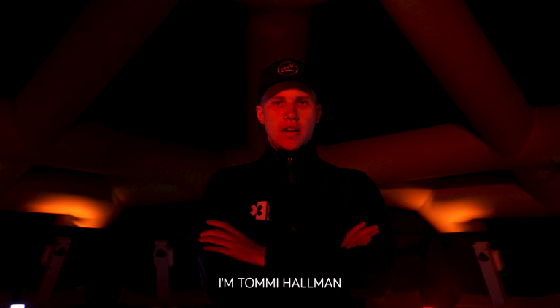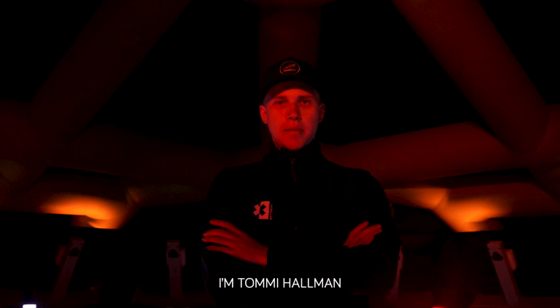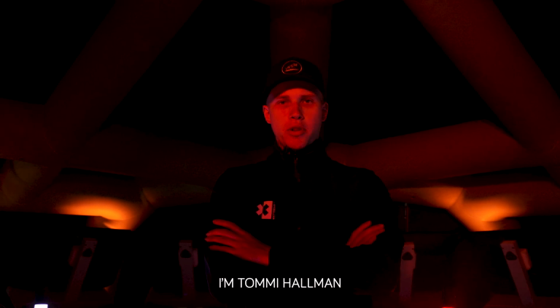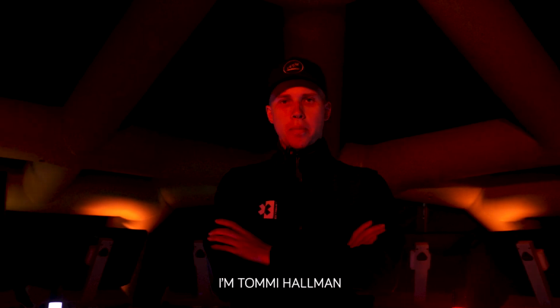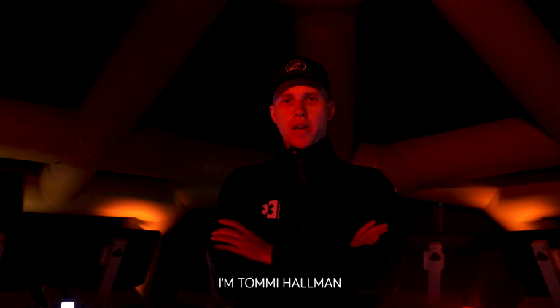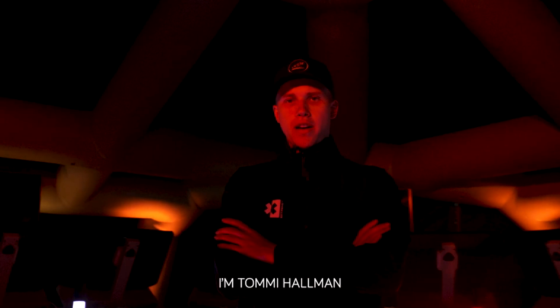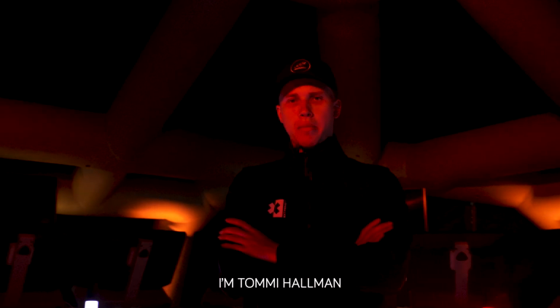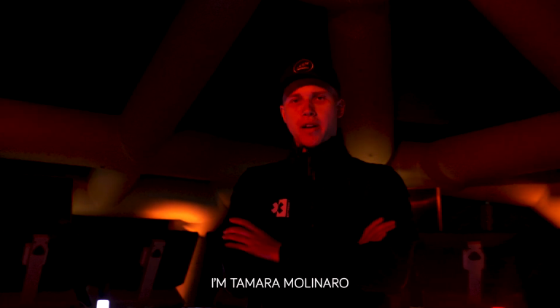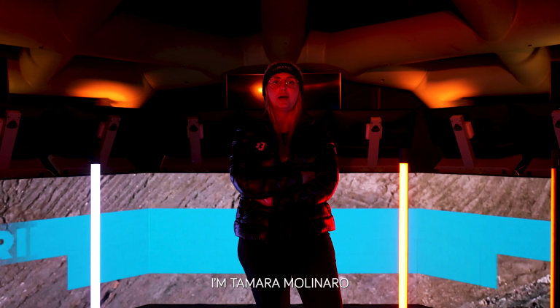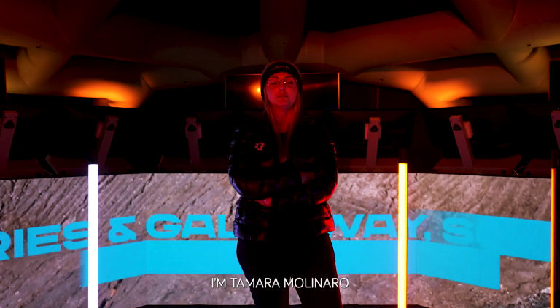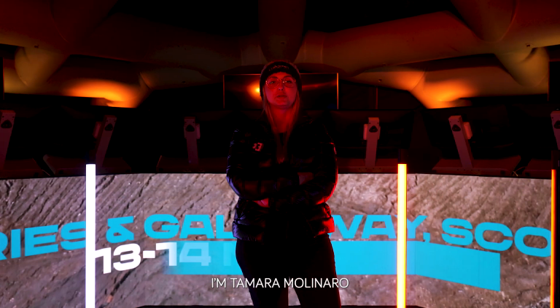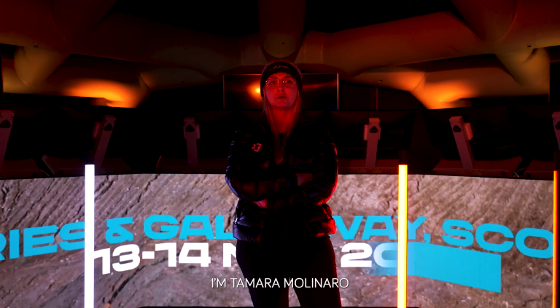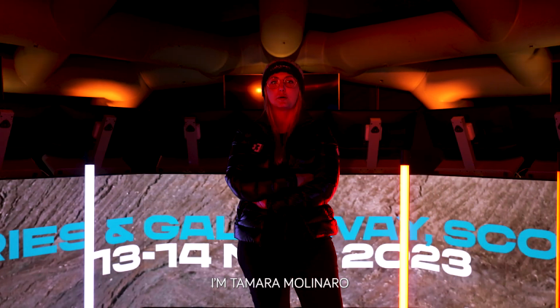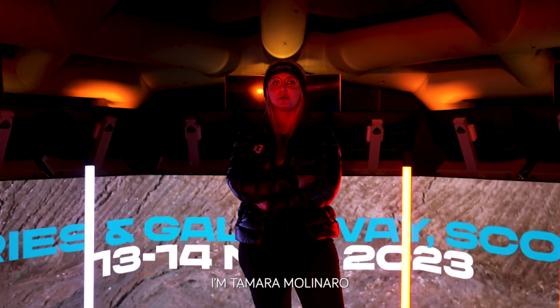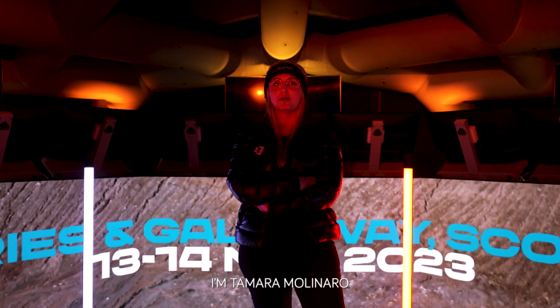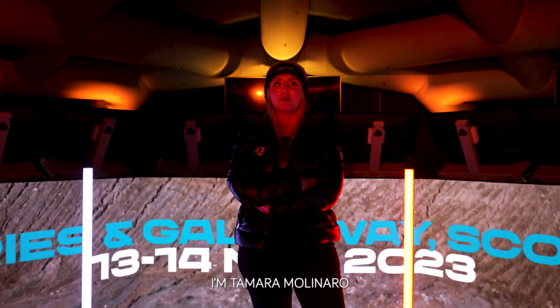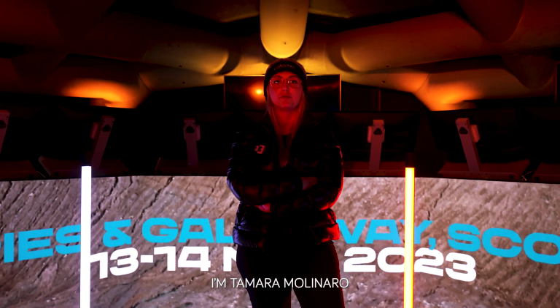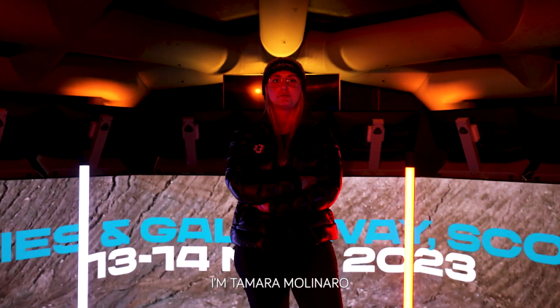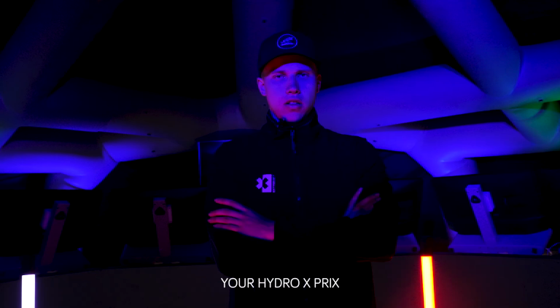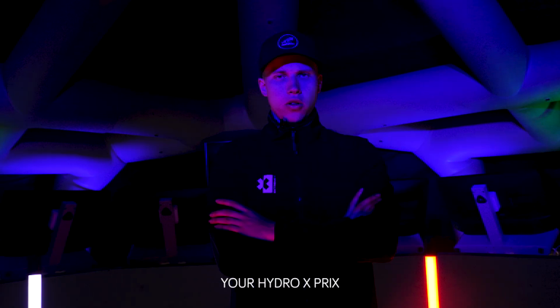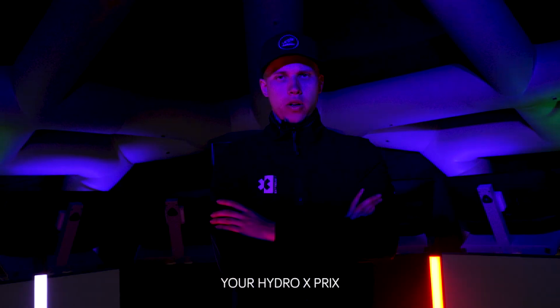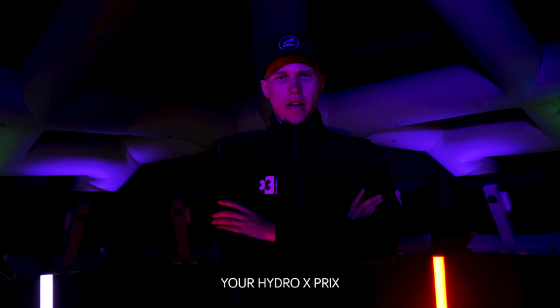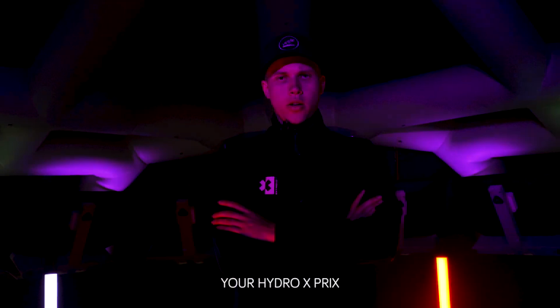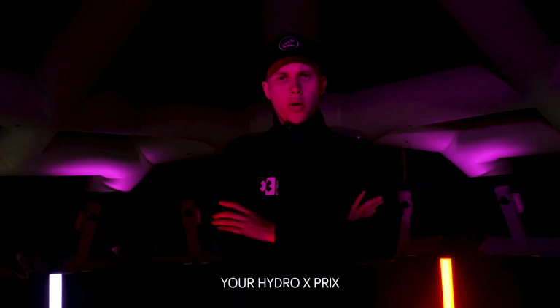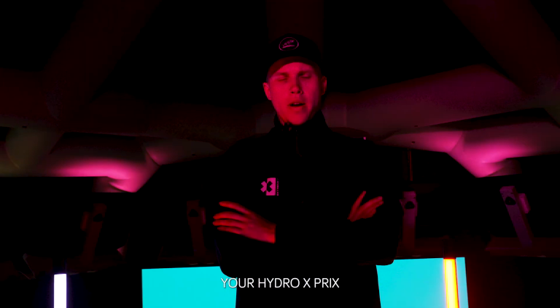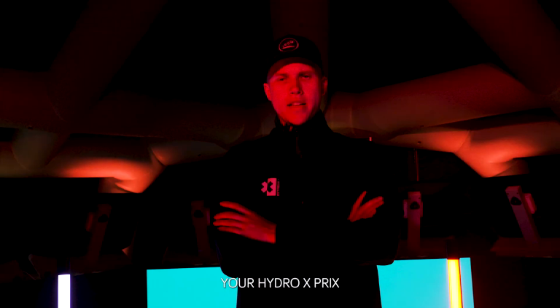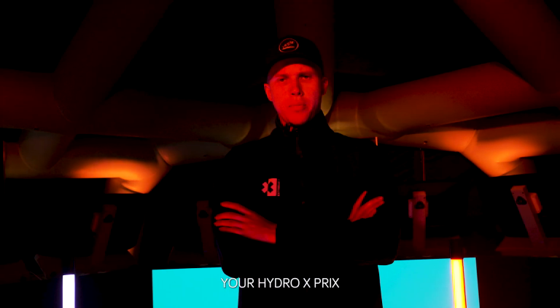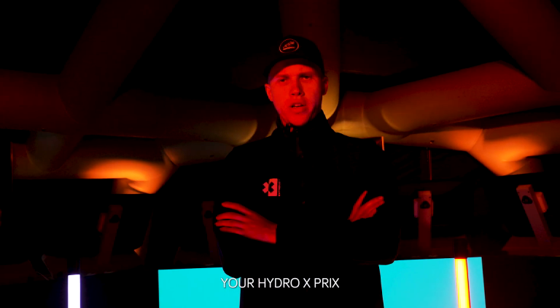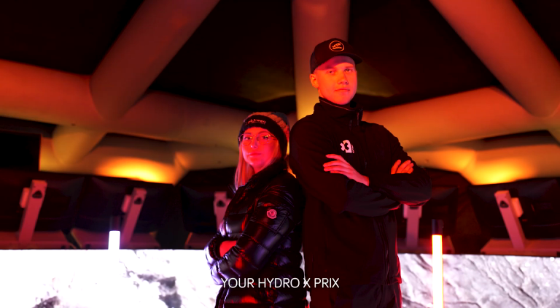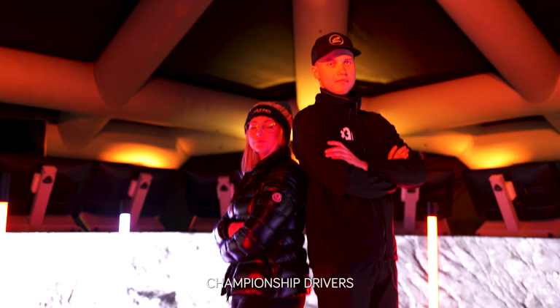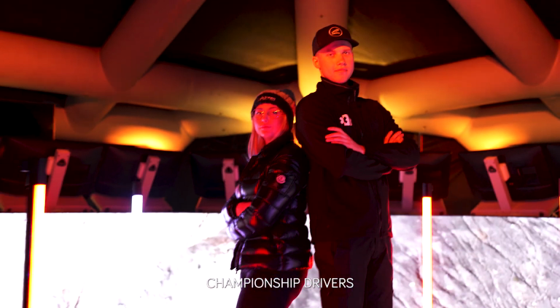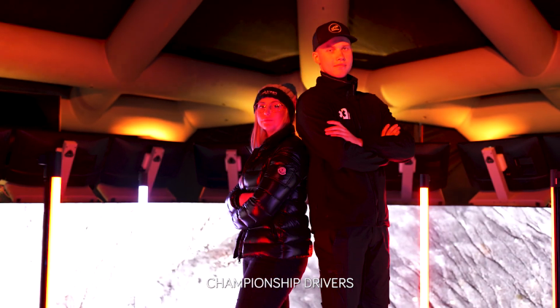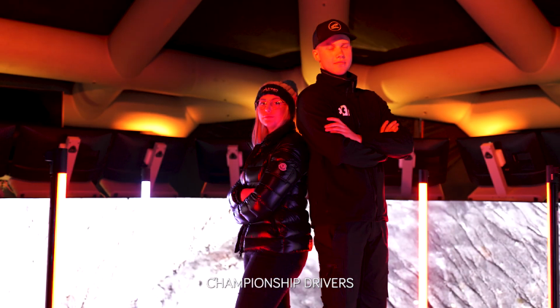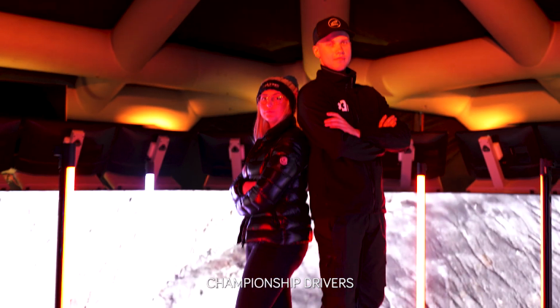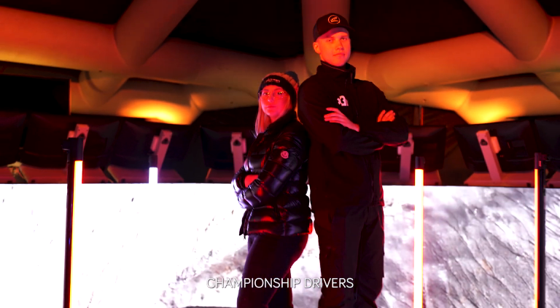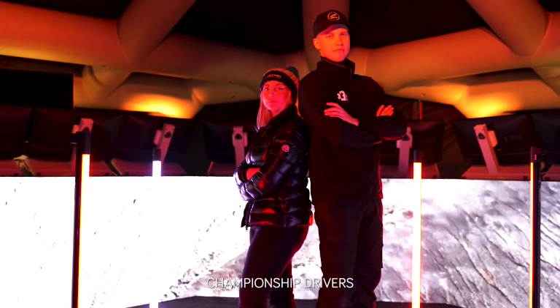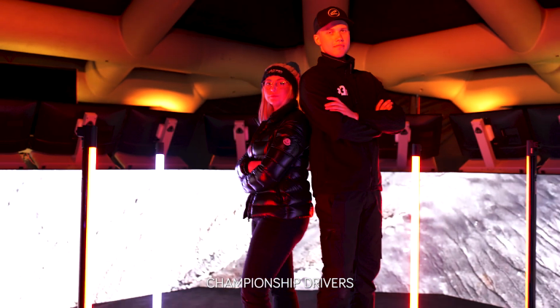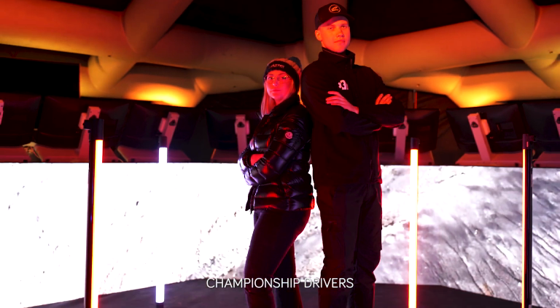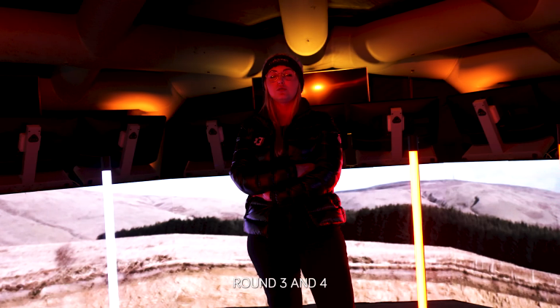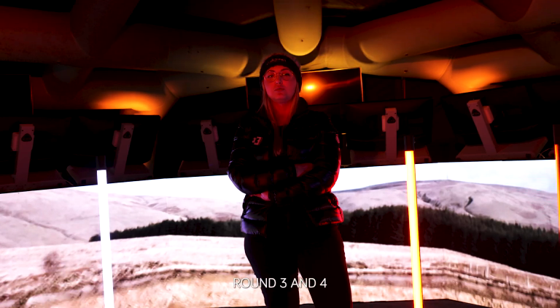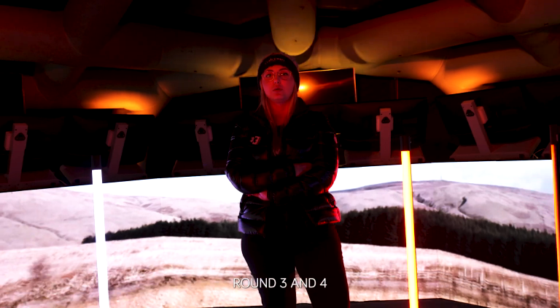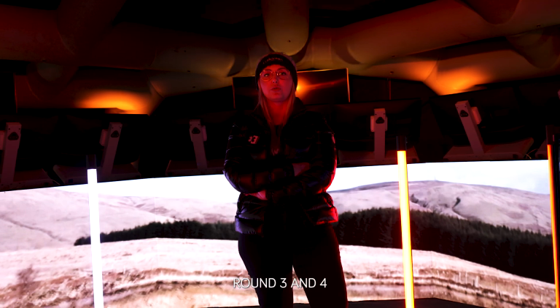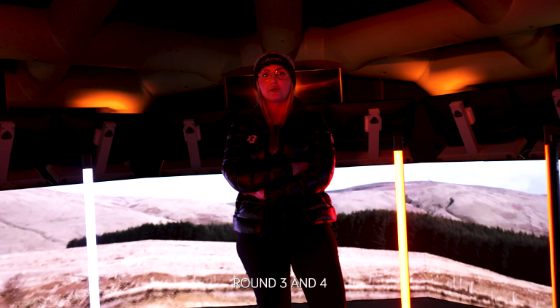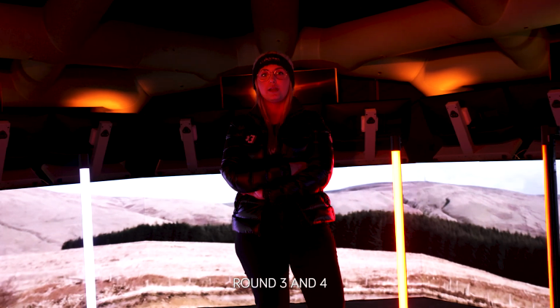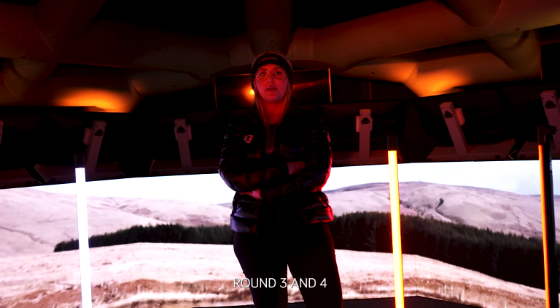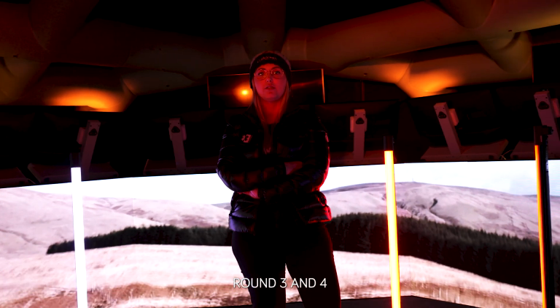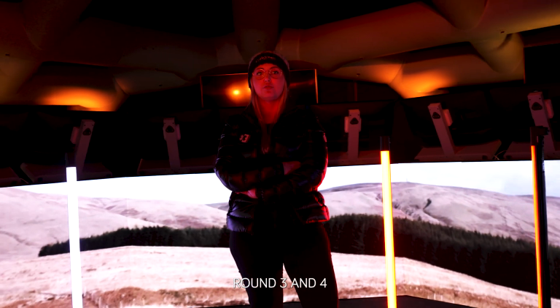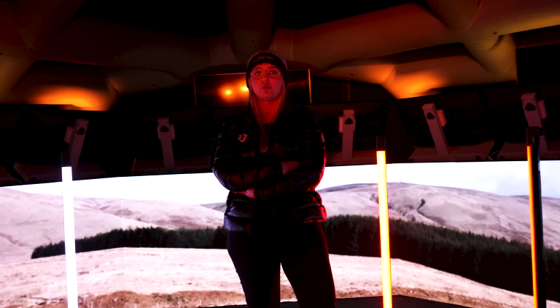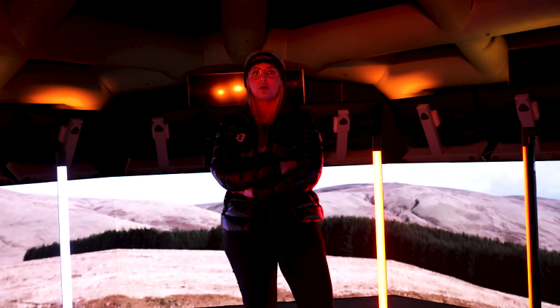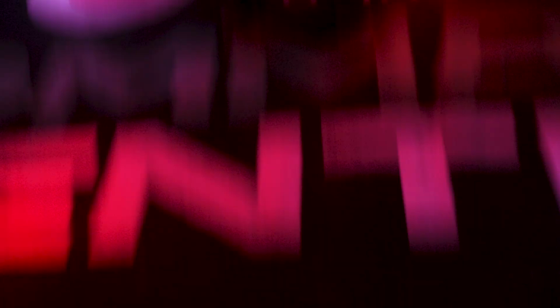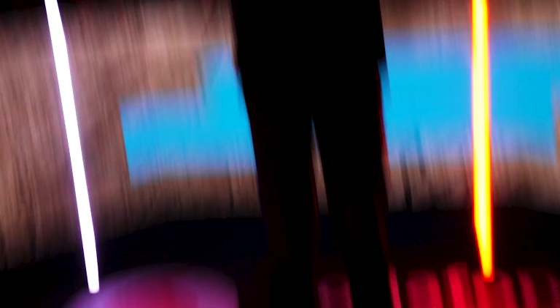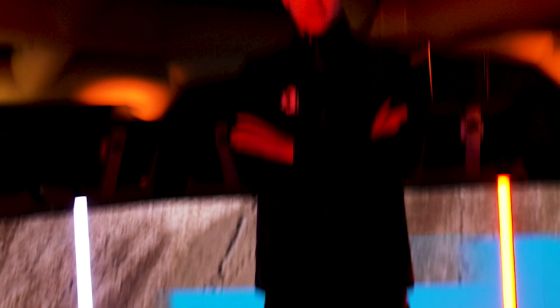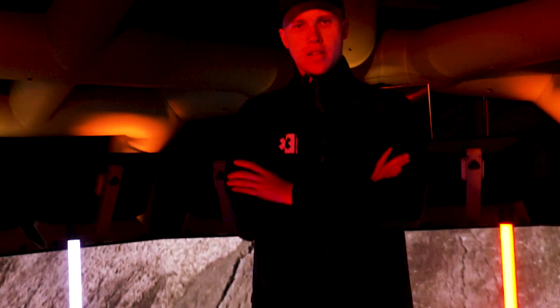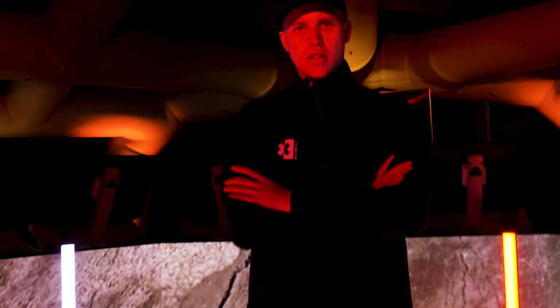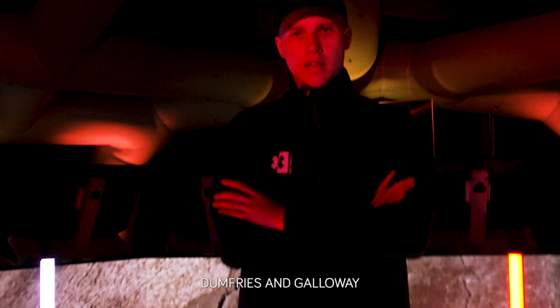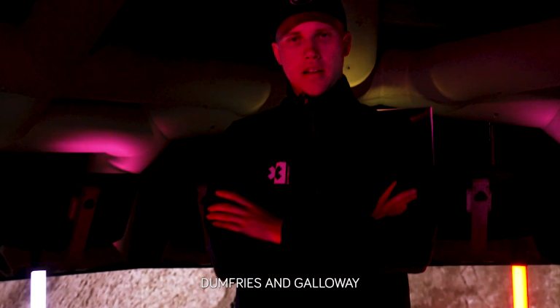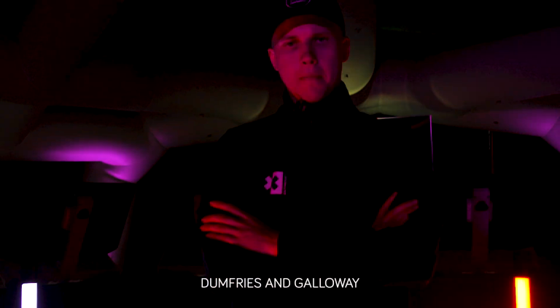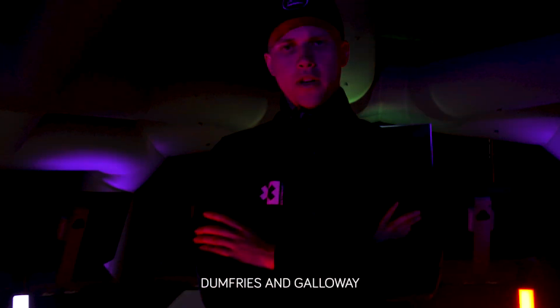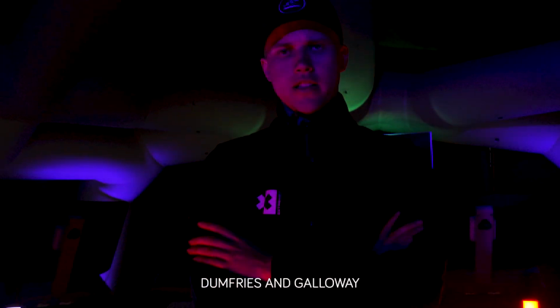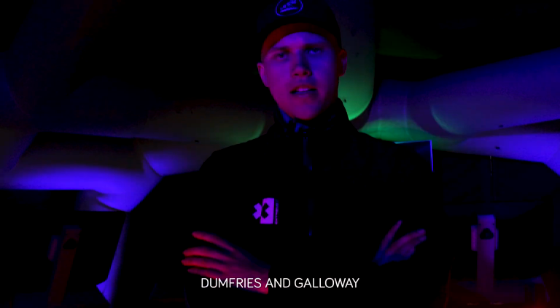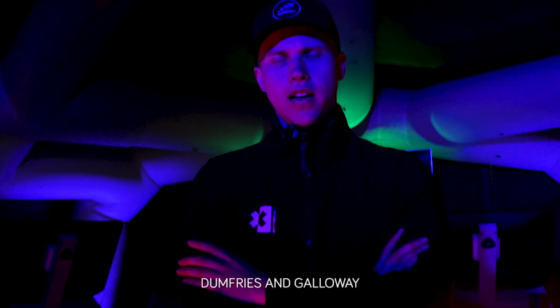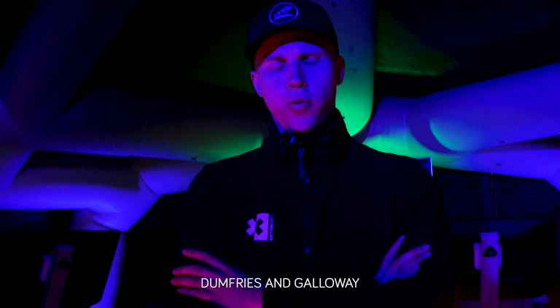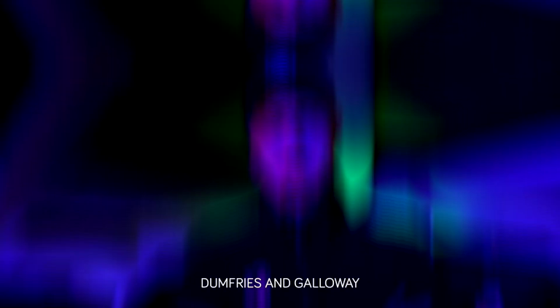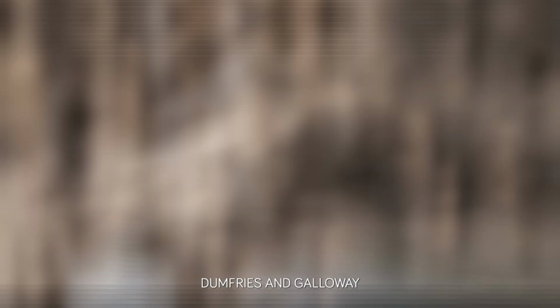I'm Tommi Hallman. I'm Tamara Molinaro. Your Hydro X Prix Championship drivers, Round 3 and 4, Dumfries and Galloway.